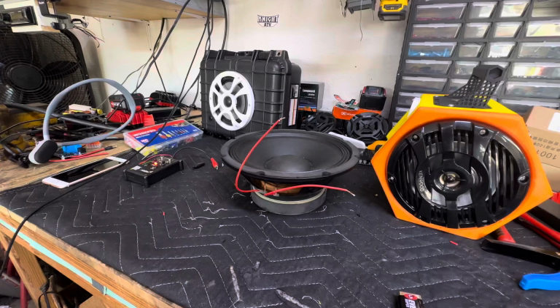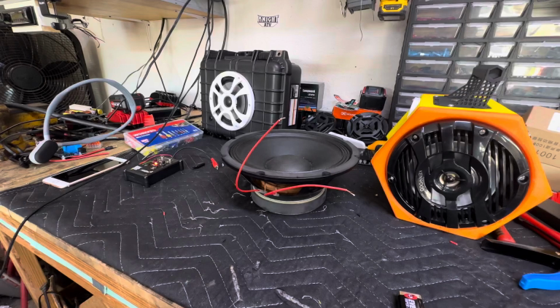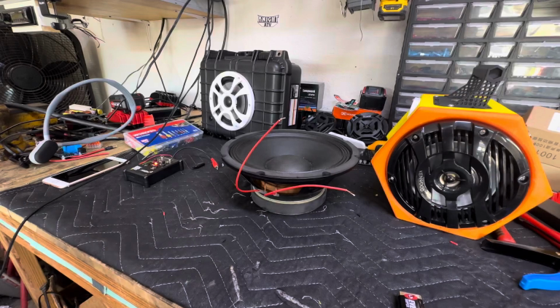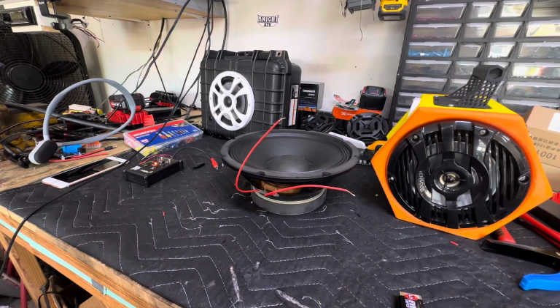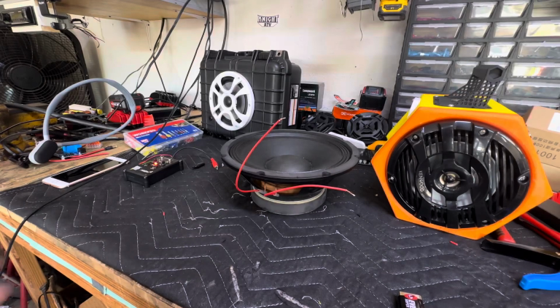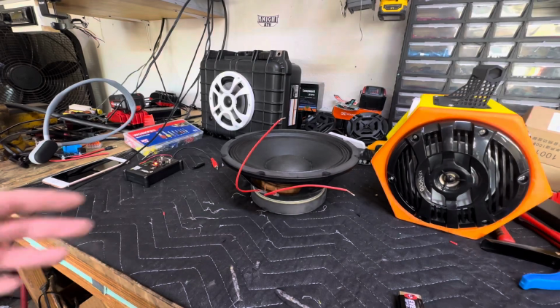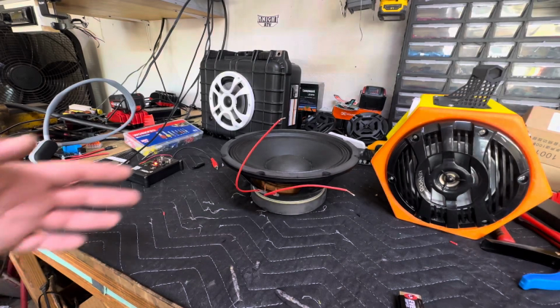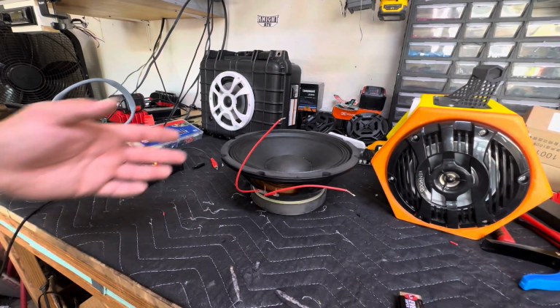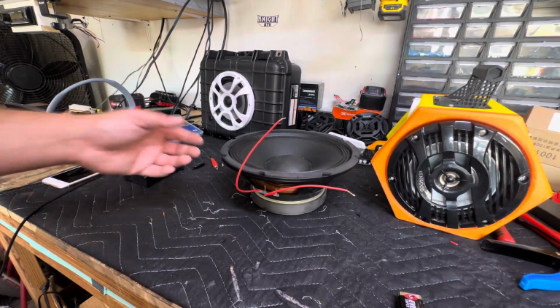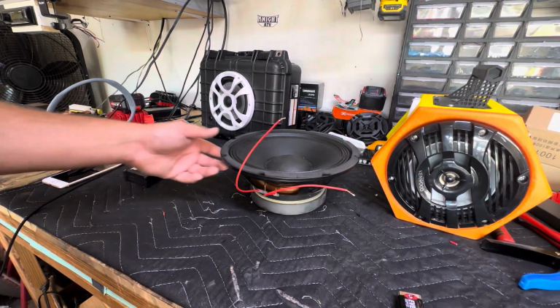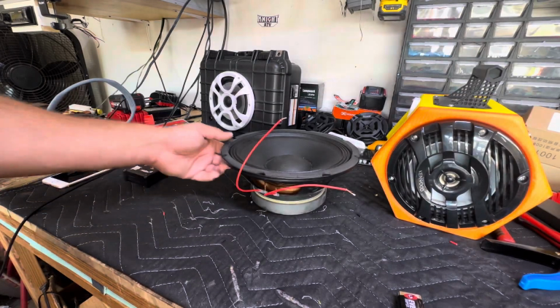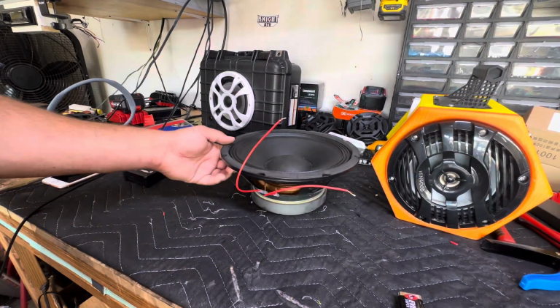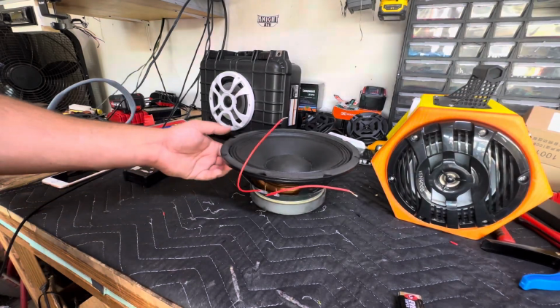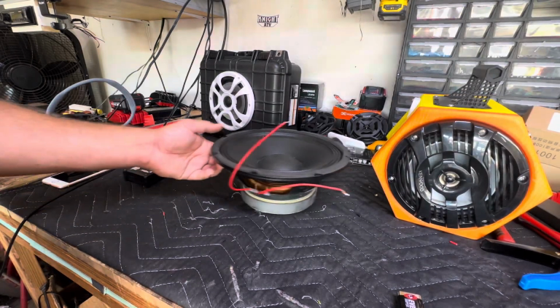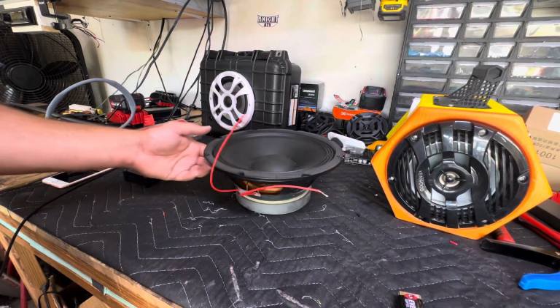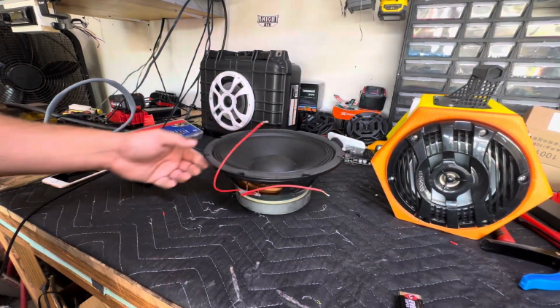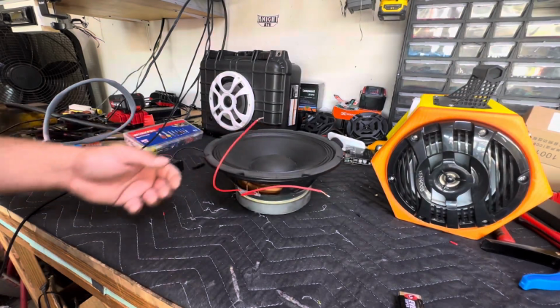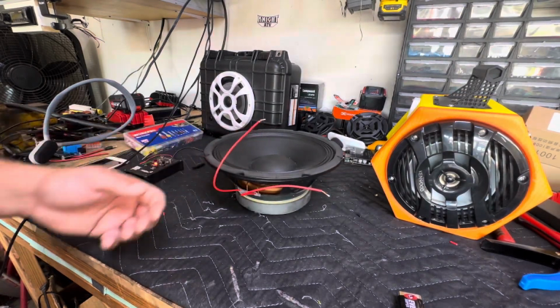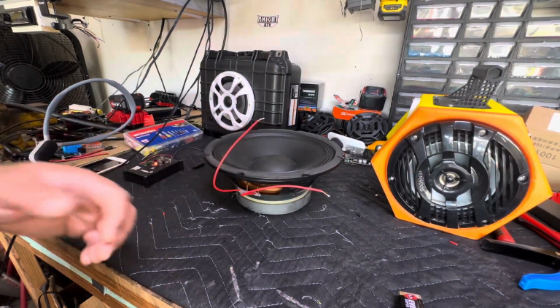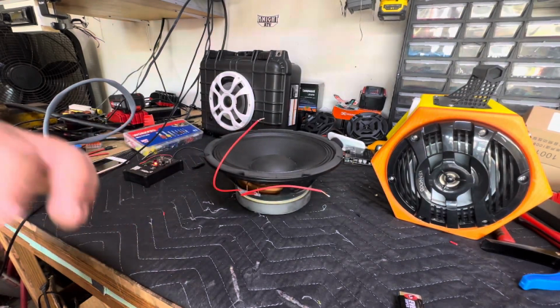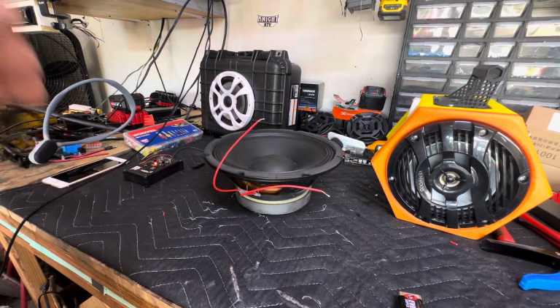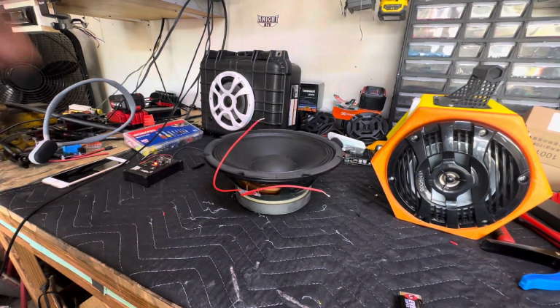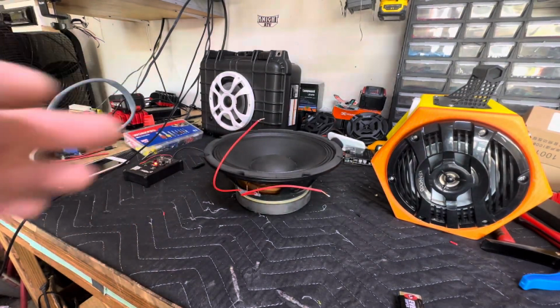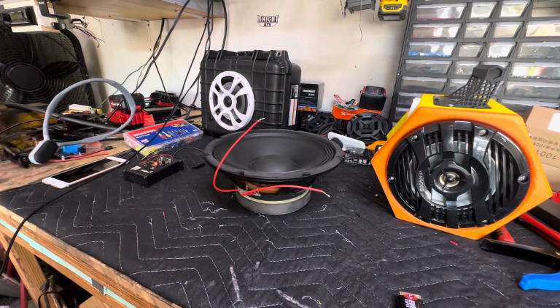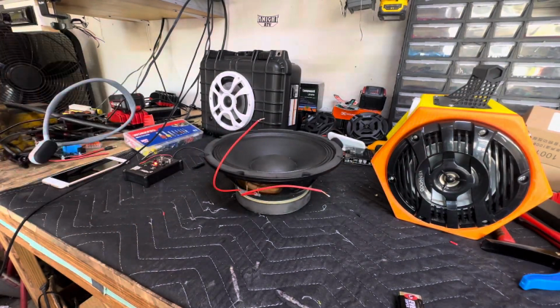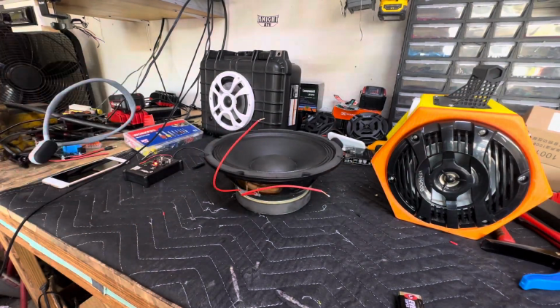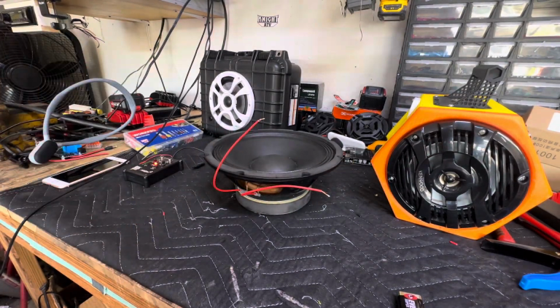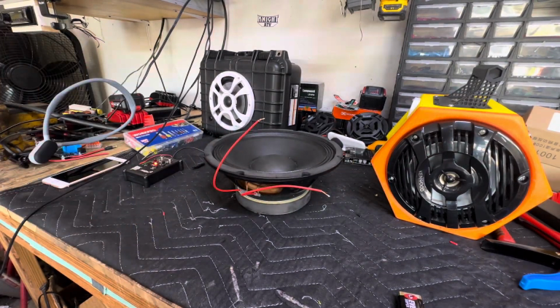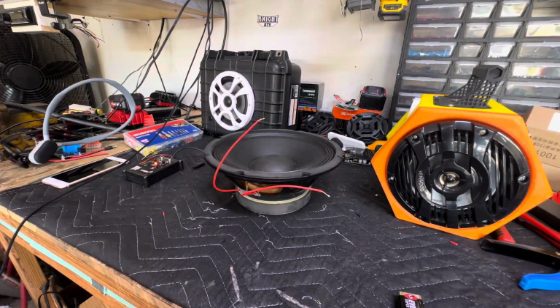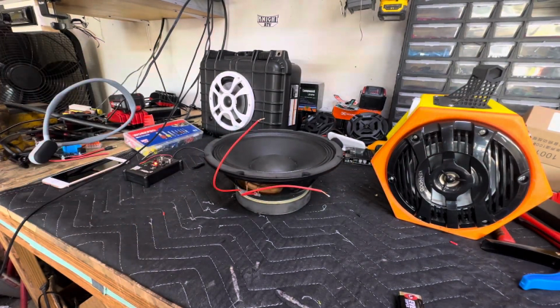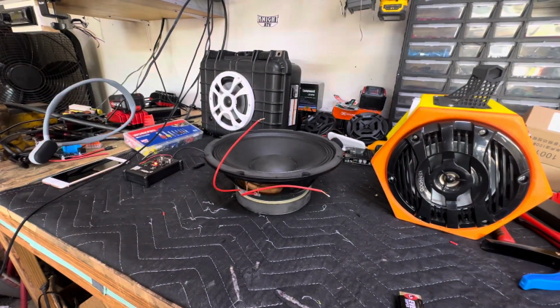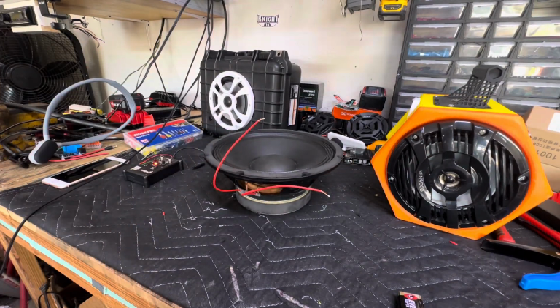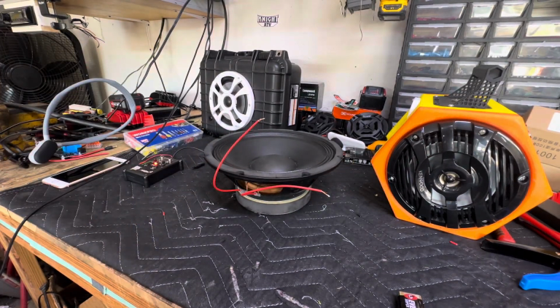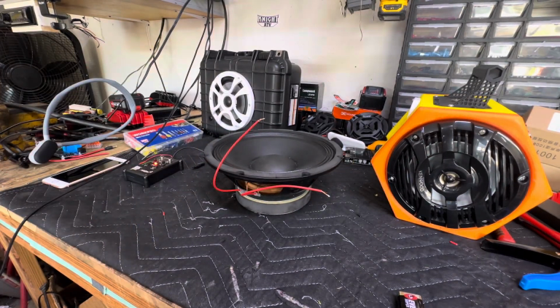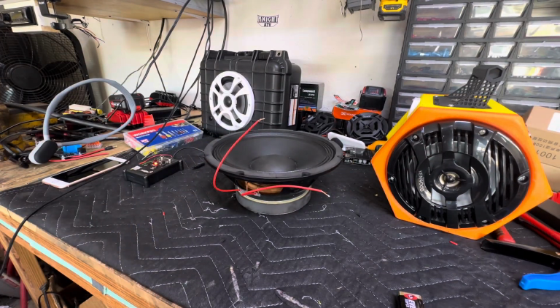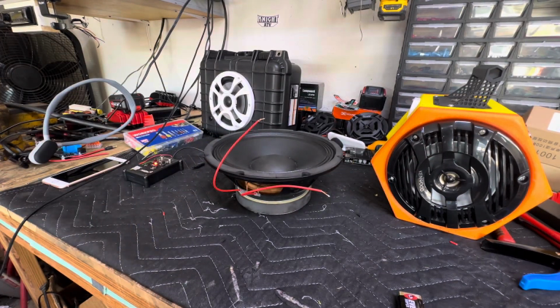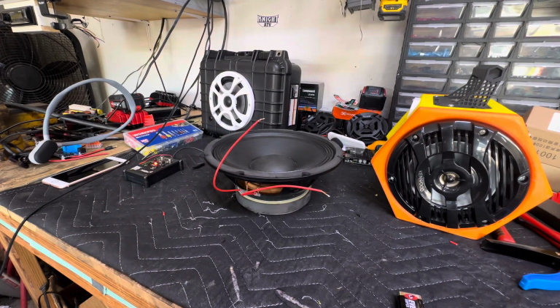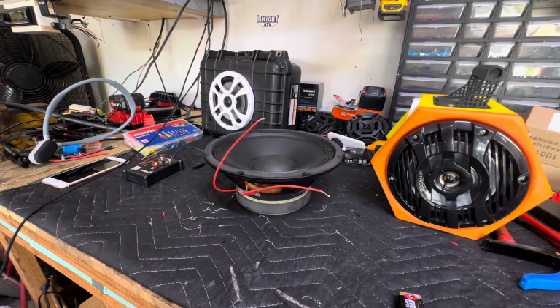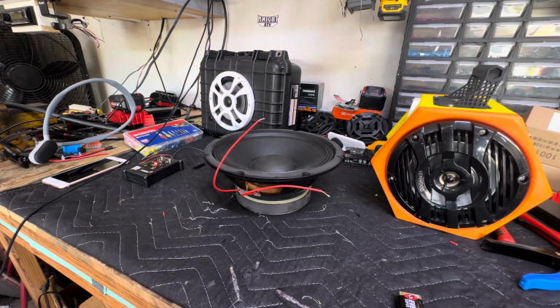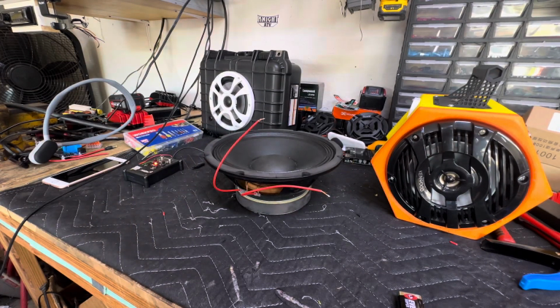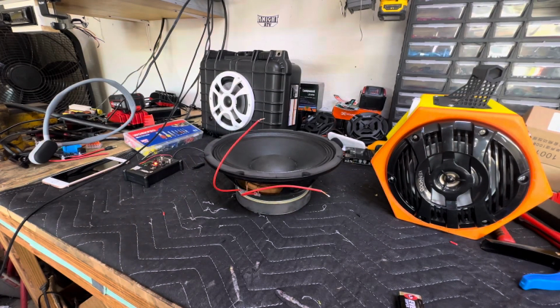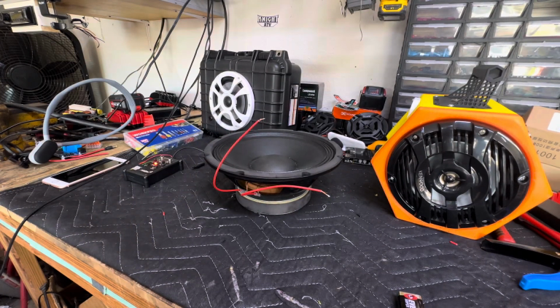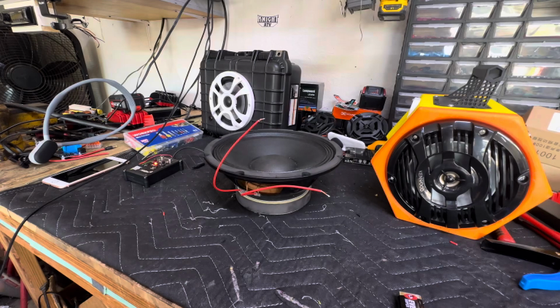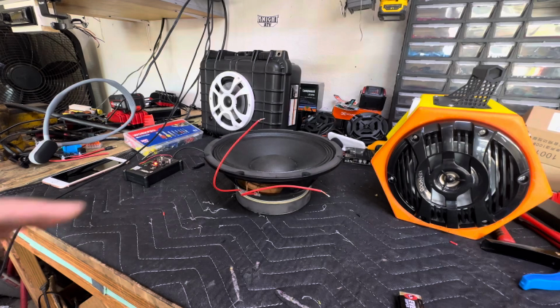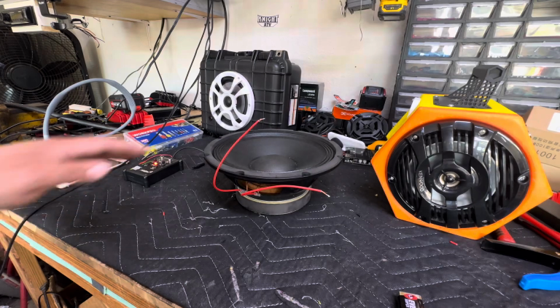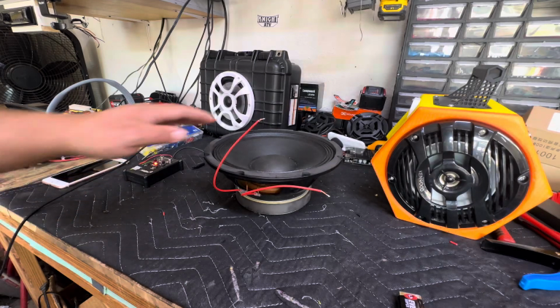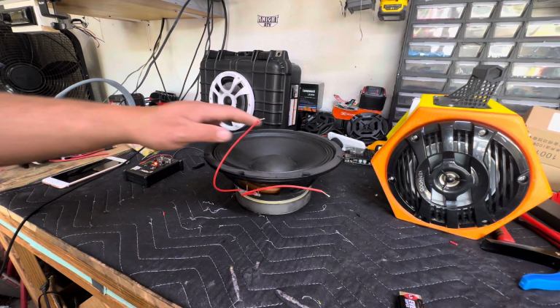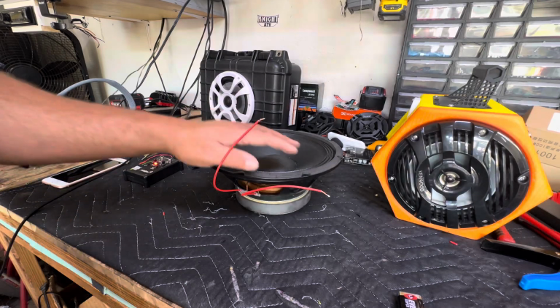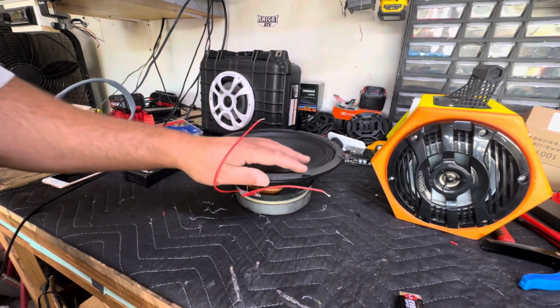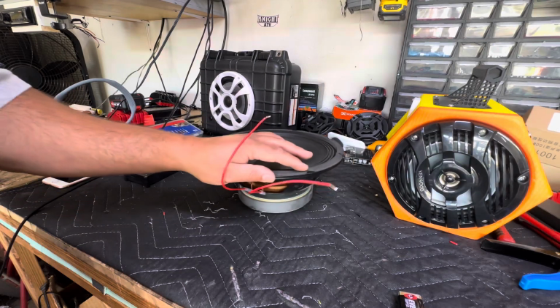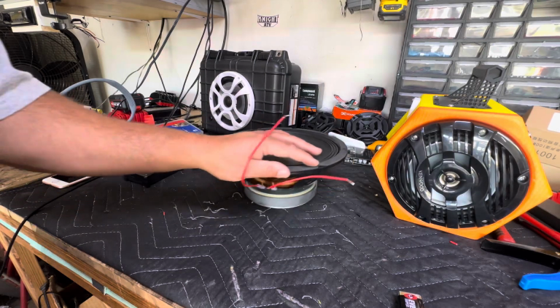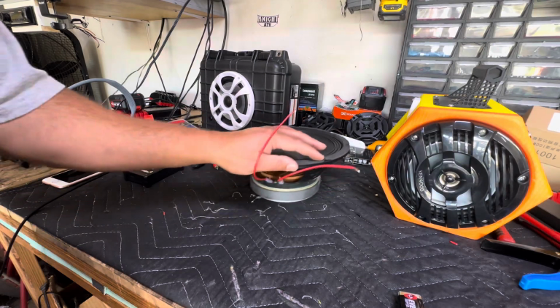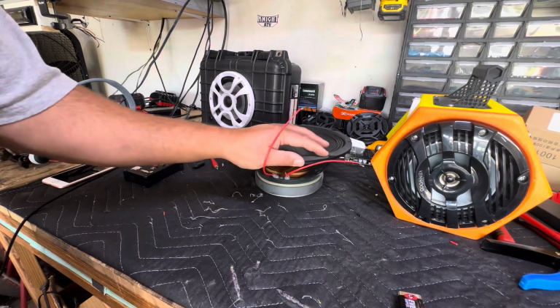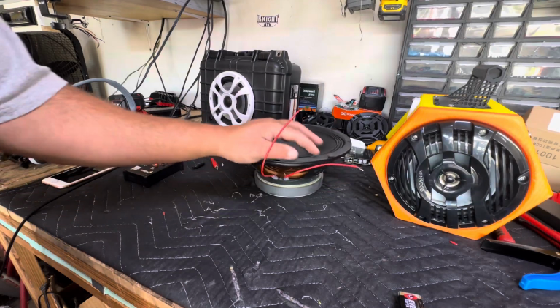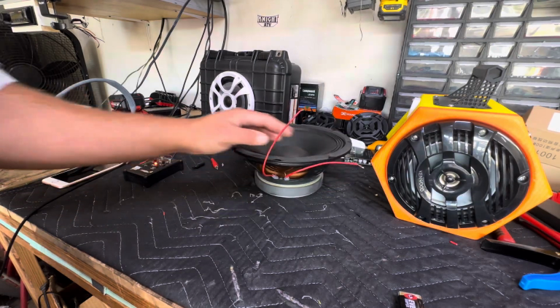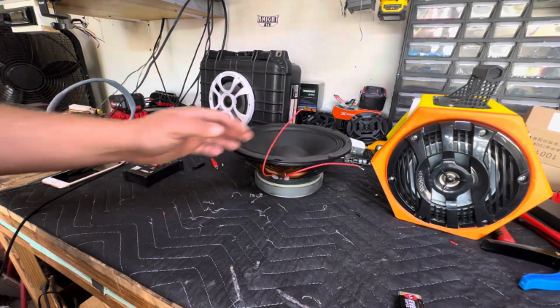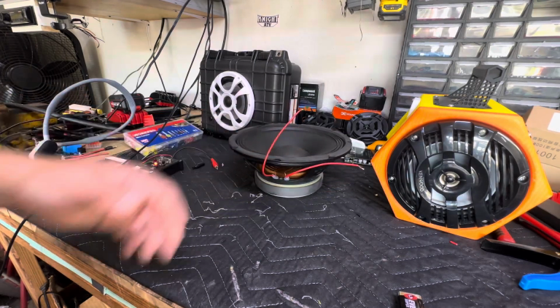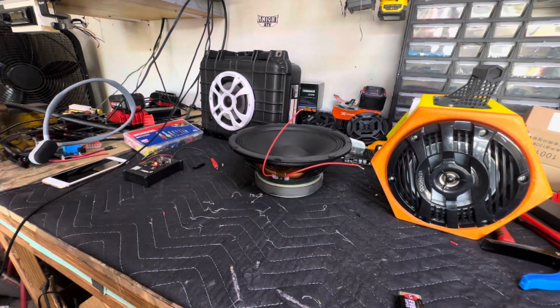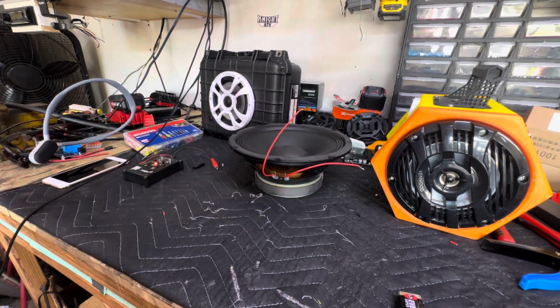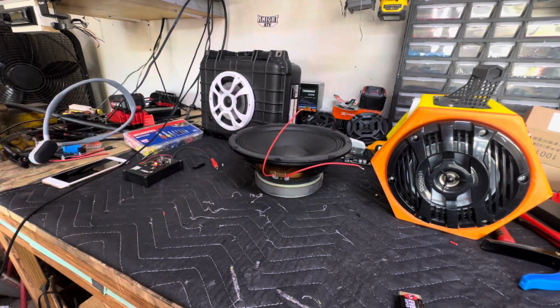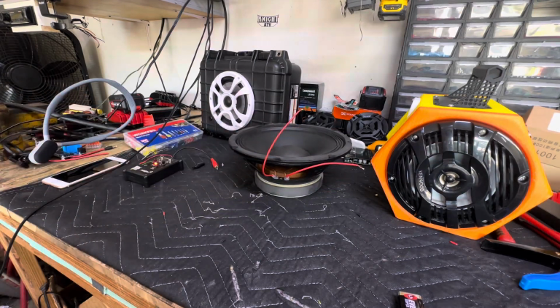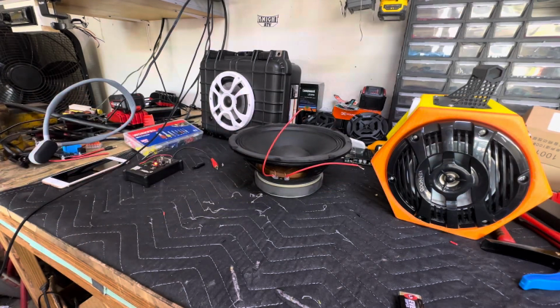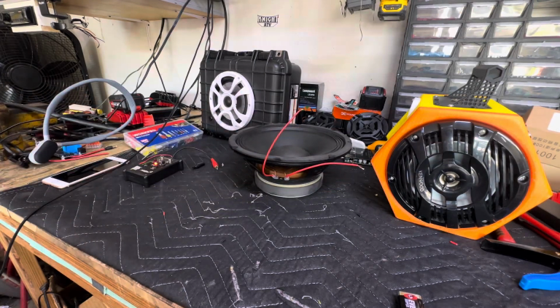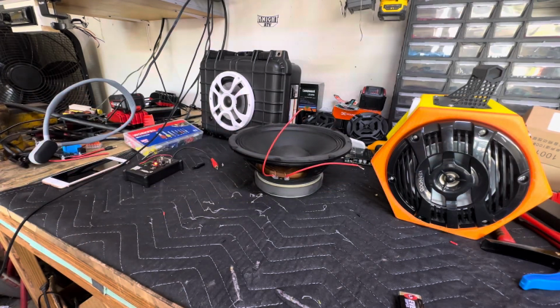What's going on guys, and happy Thanksgiving. So today we're going to be talking about what's called a pop test in the car audio world or home audio world.